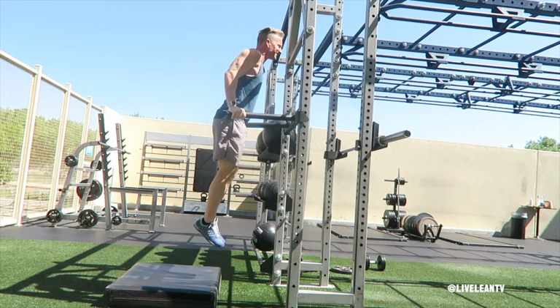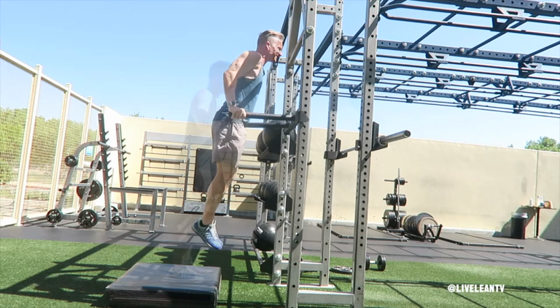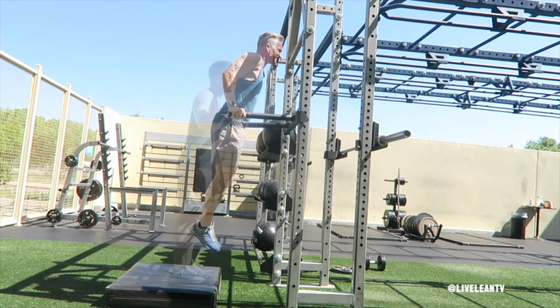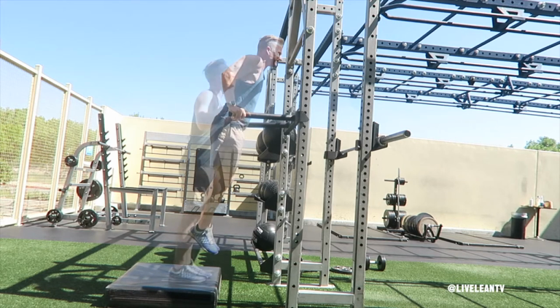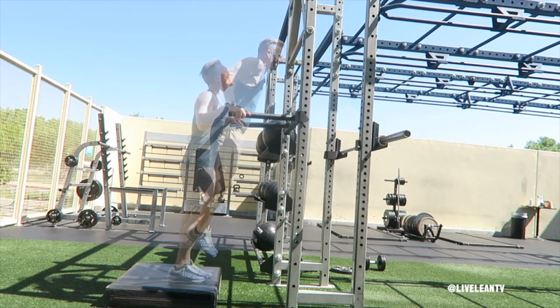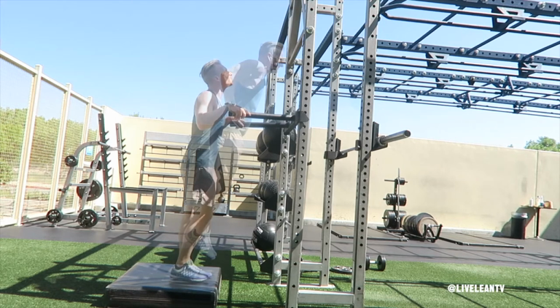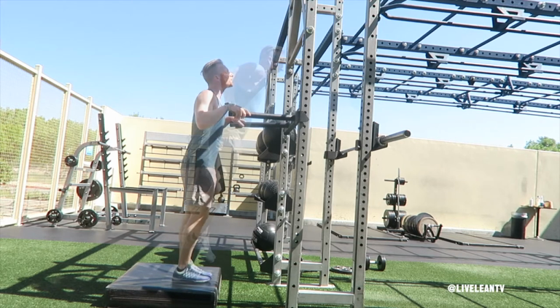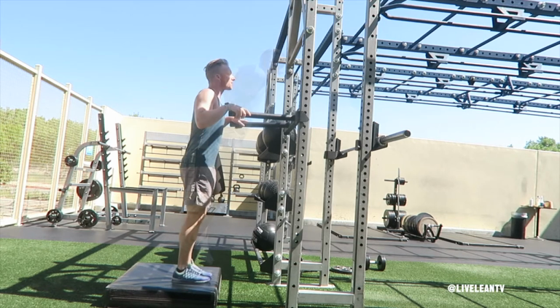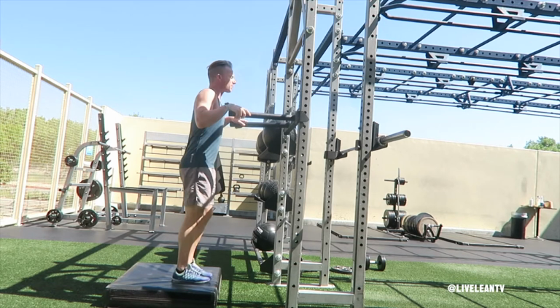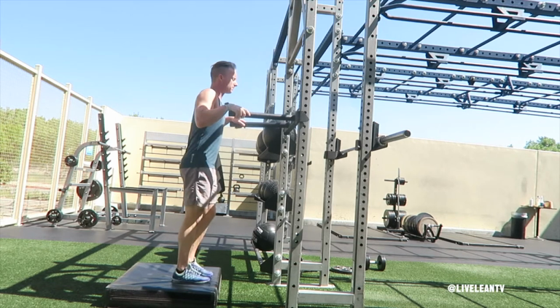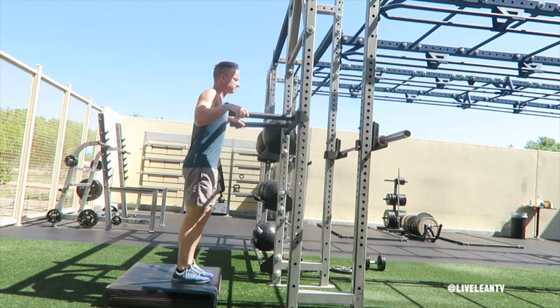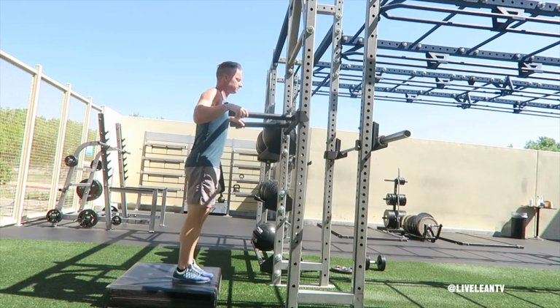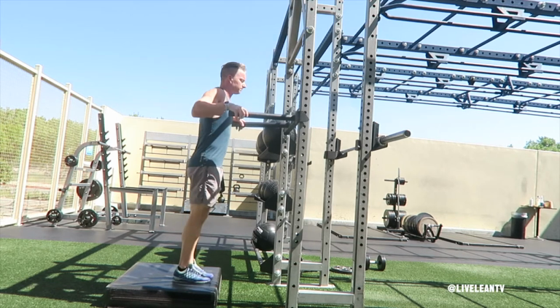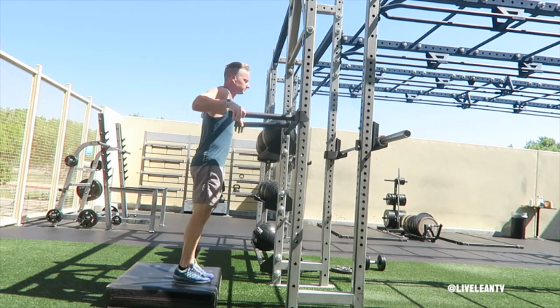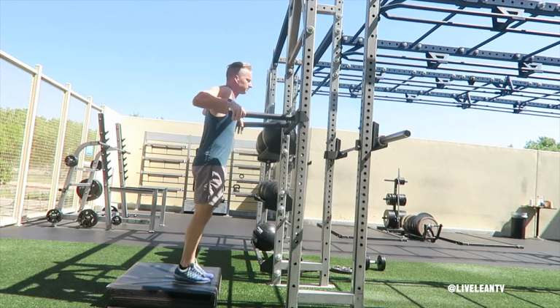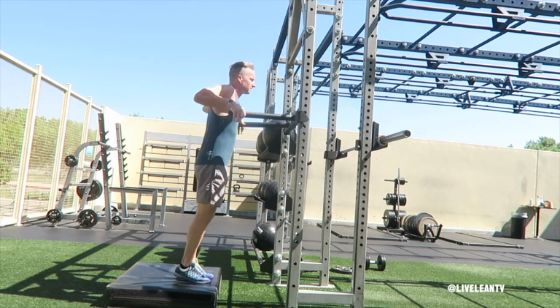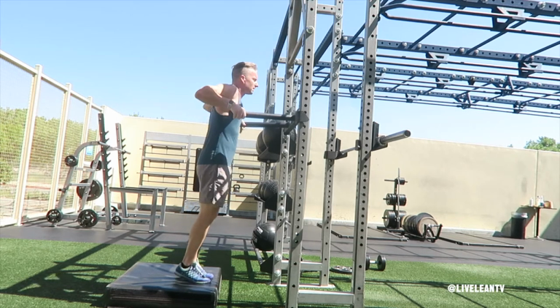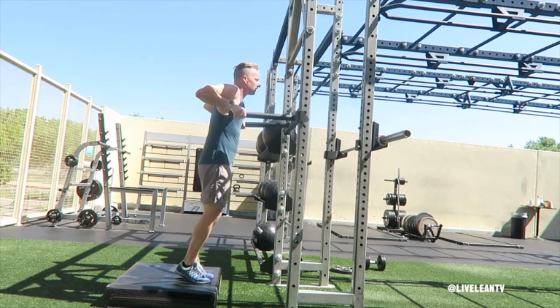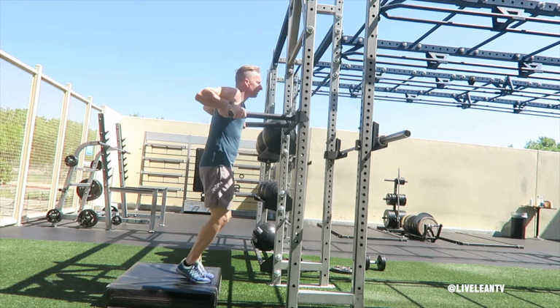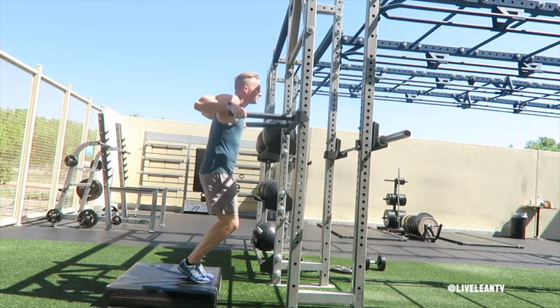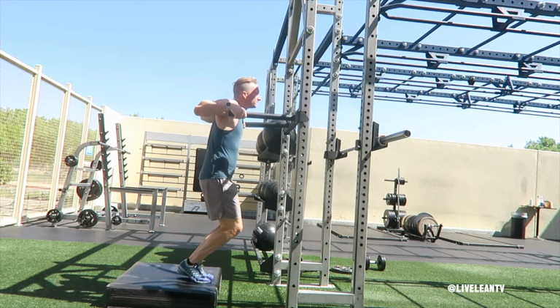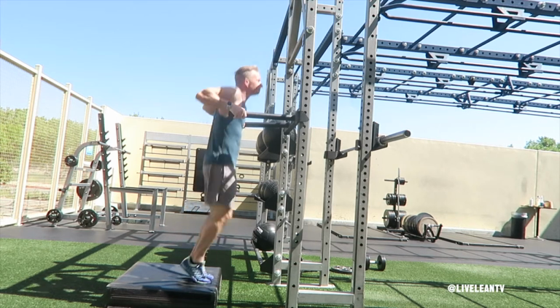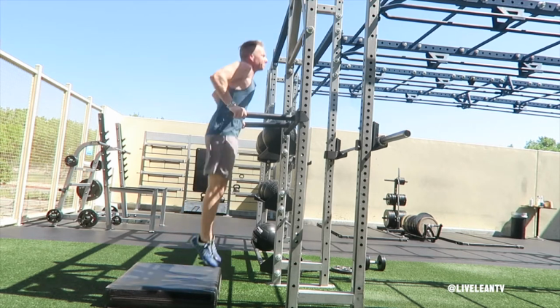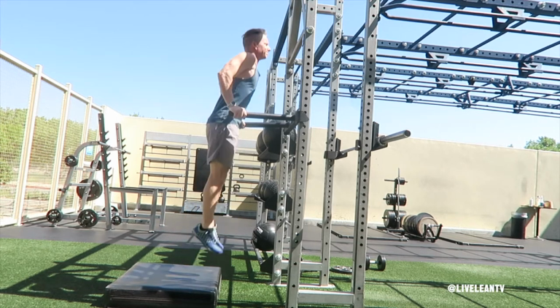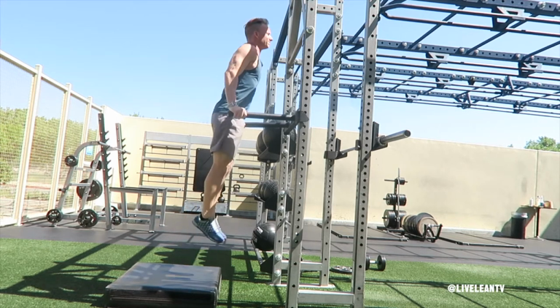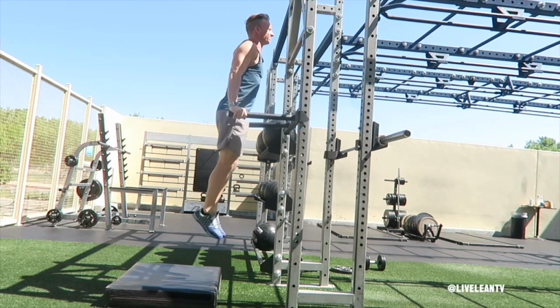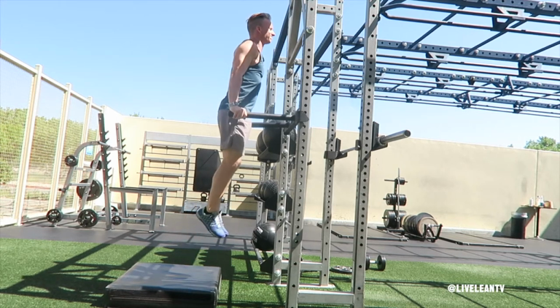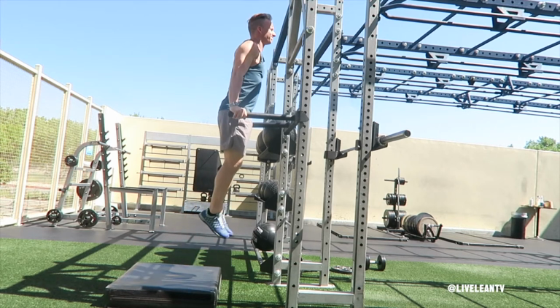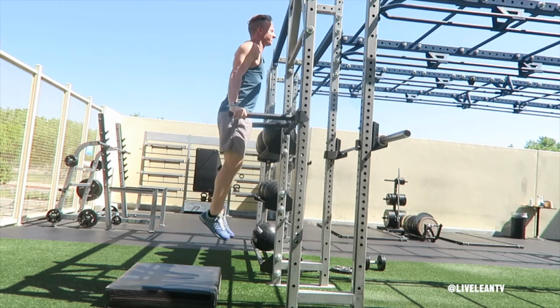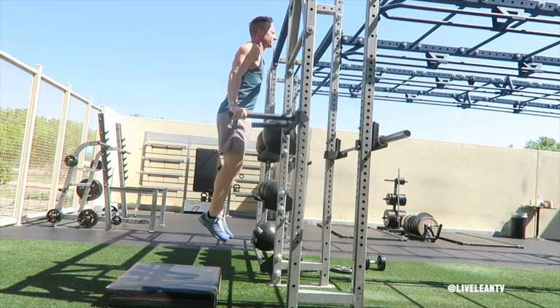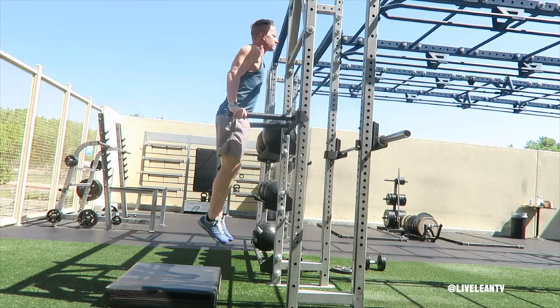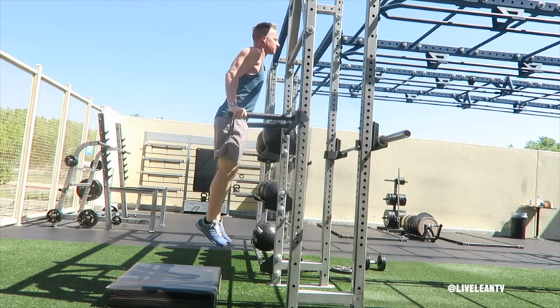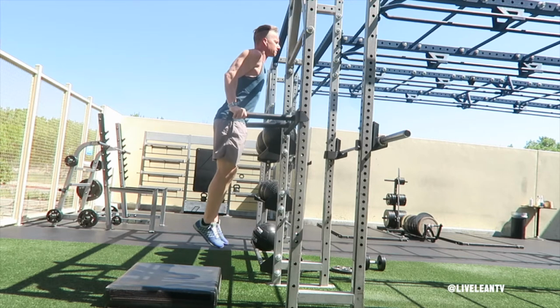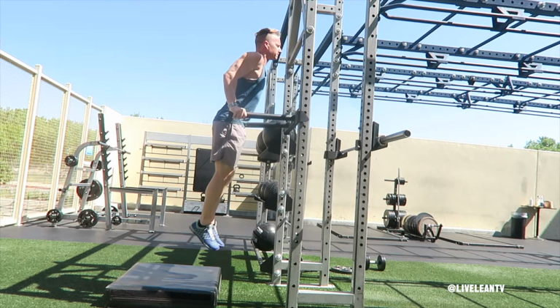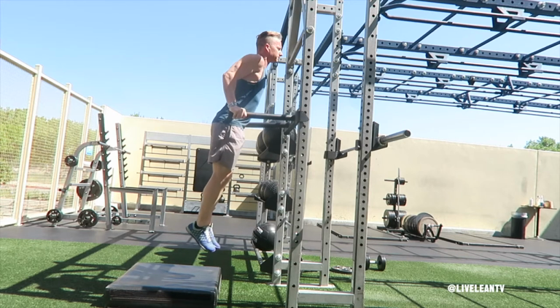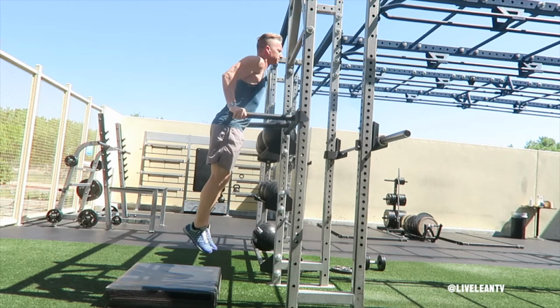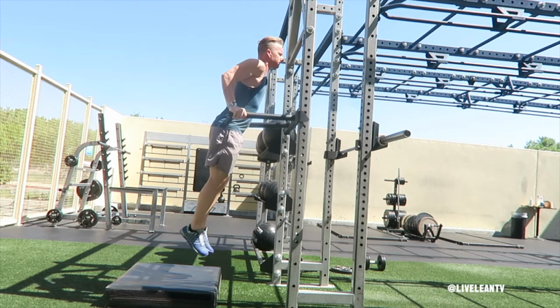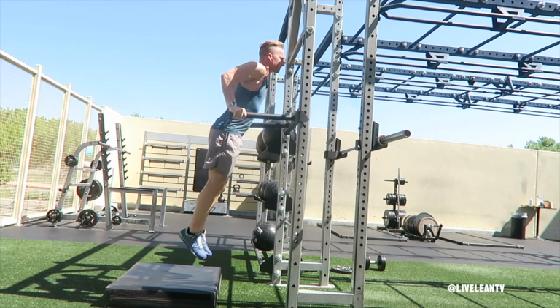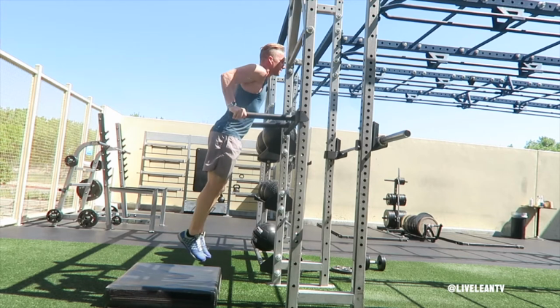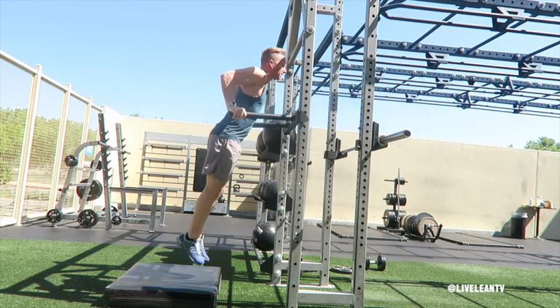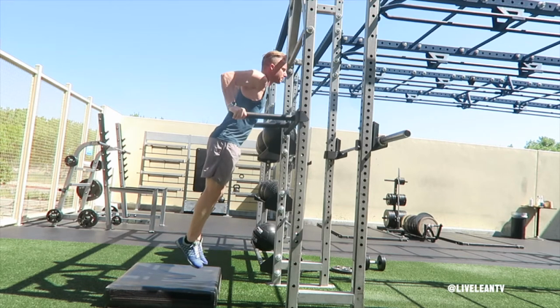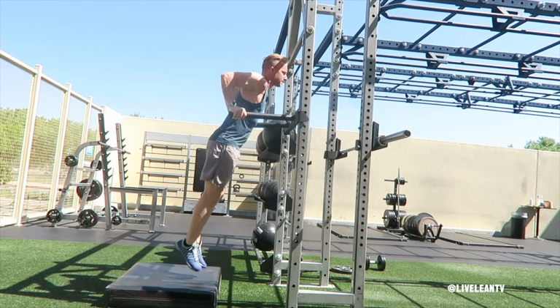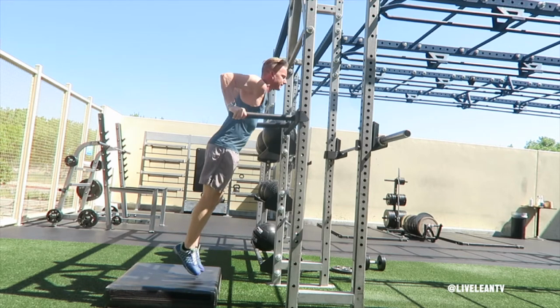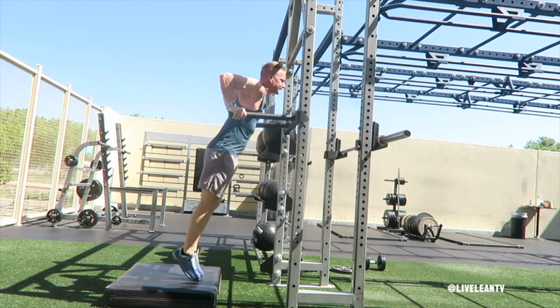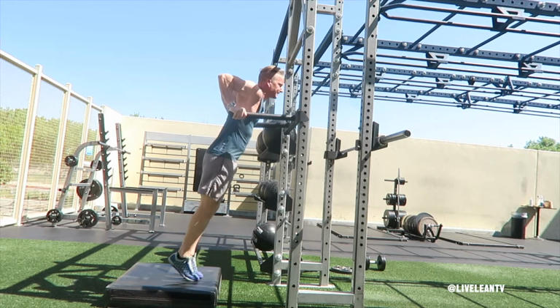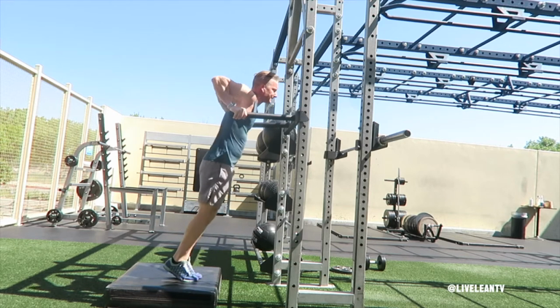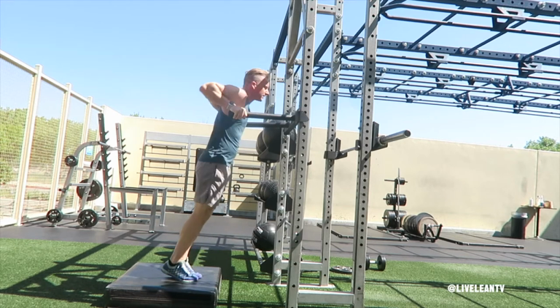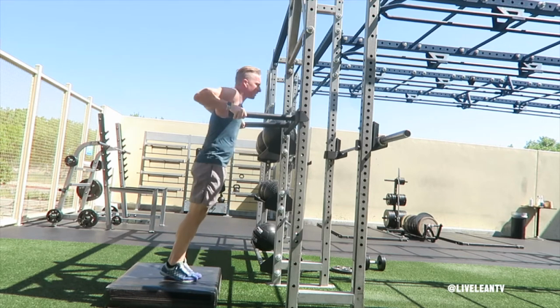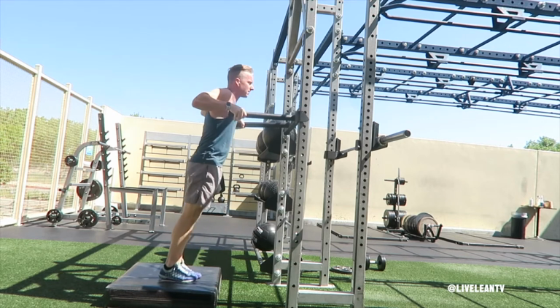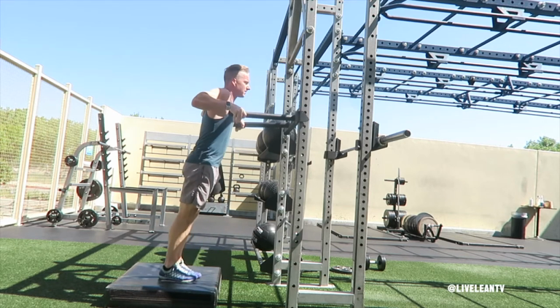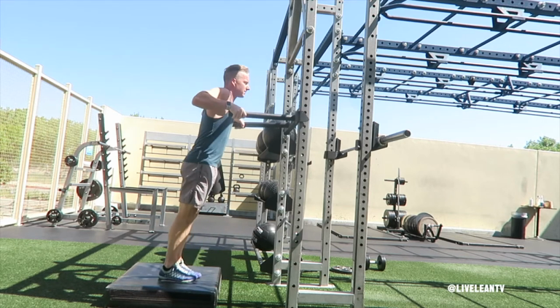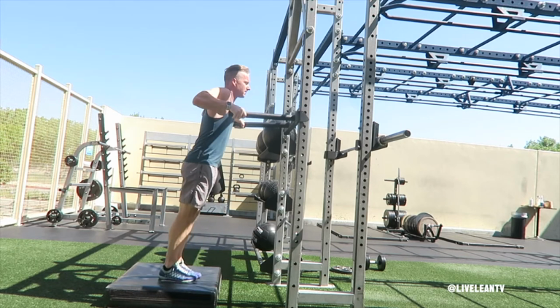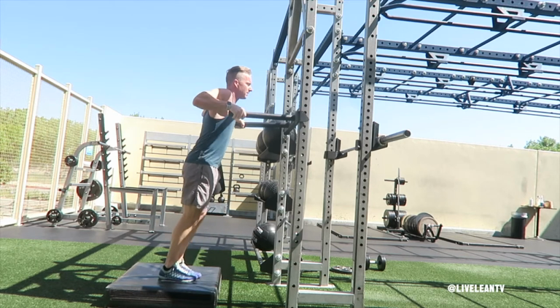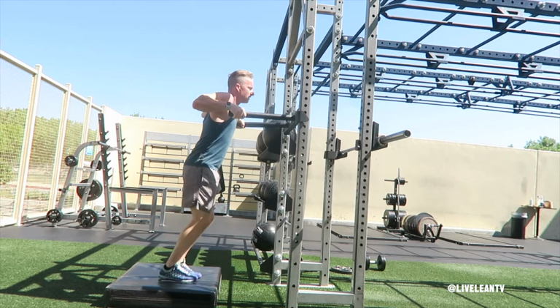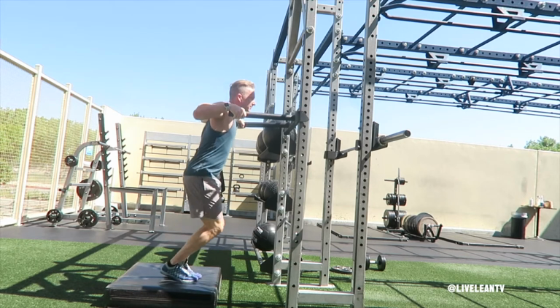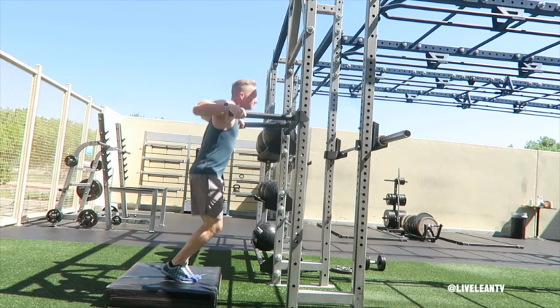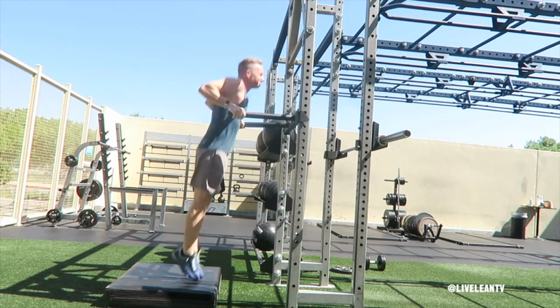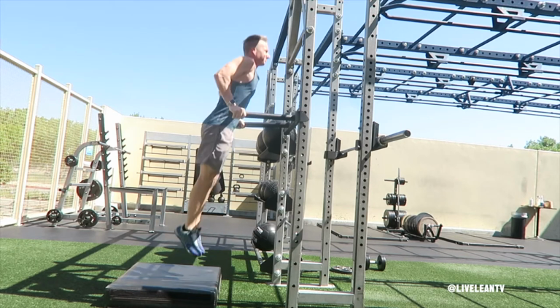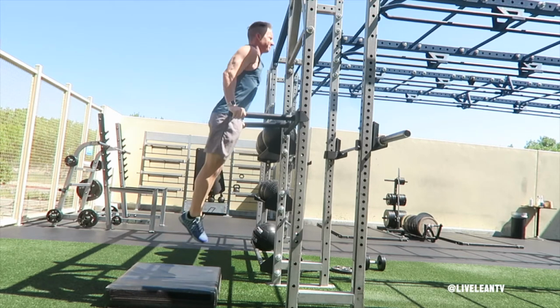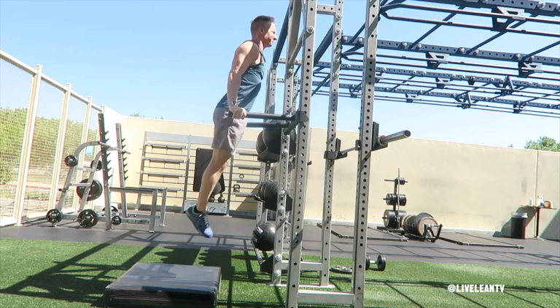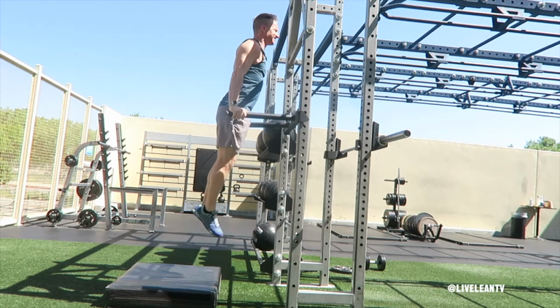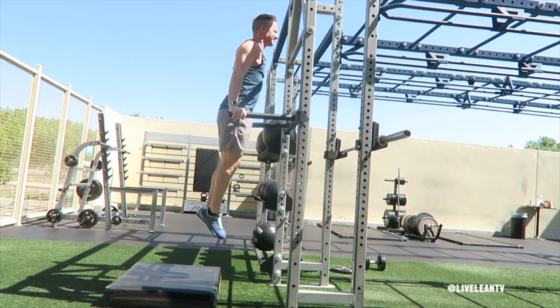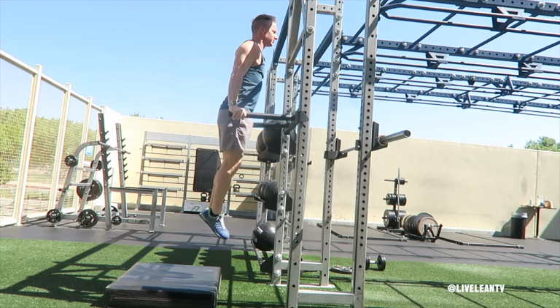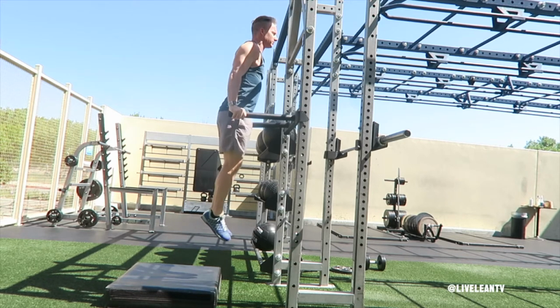To get started, grab the parallel bars with your hands. If the bars are V-shaped, use a grip that is as narrow as possible, as this will help isolate the triceps.